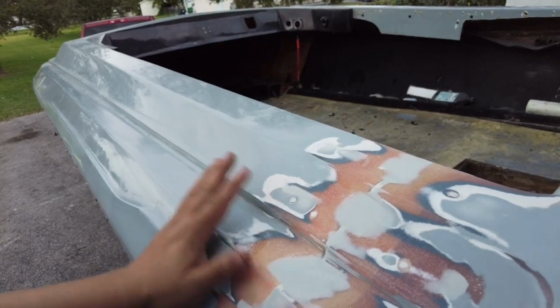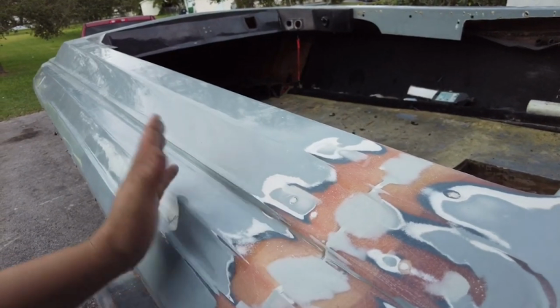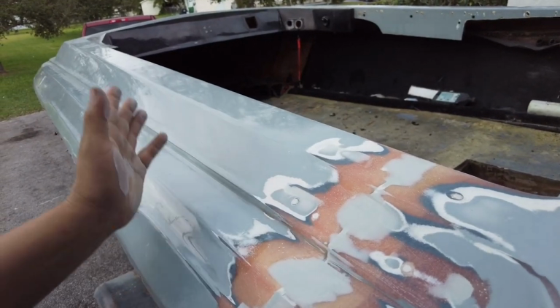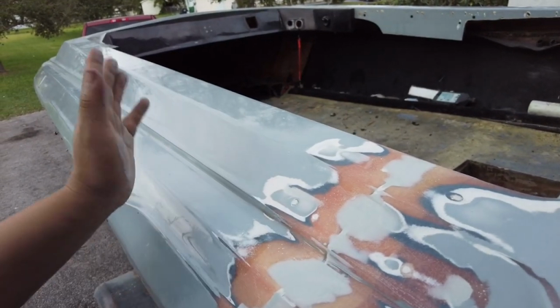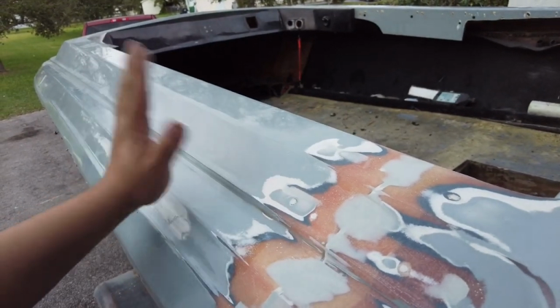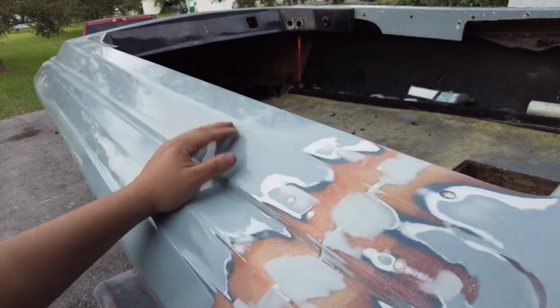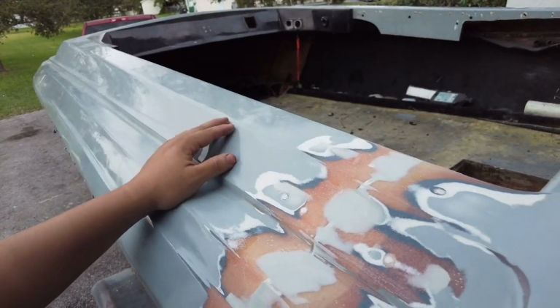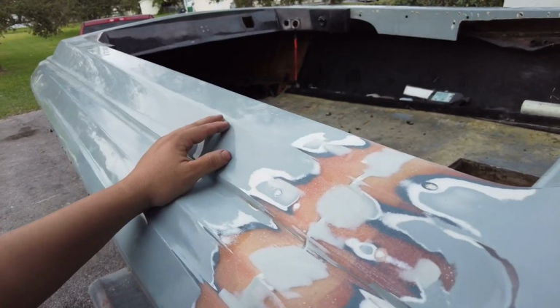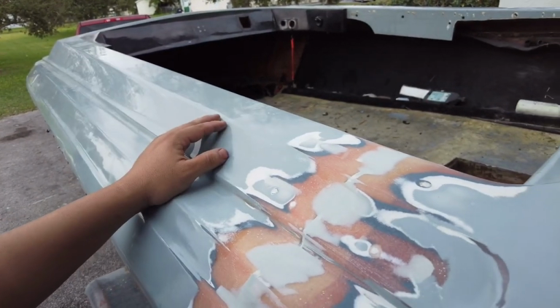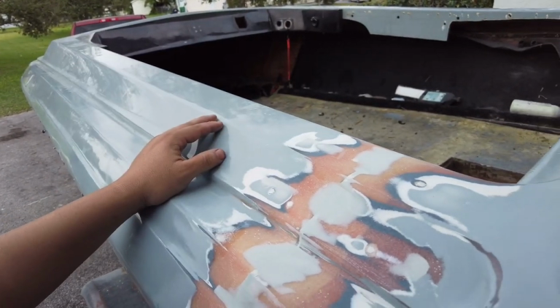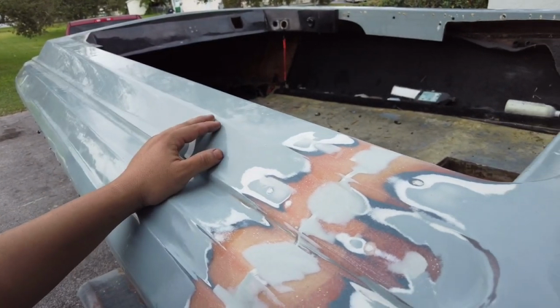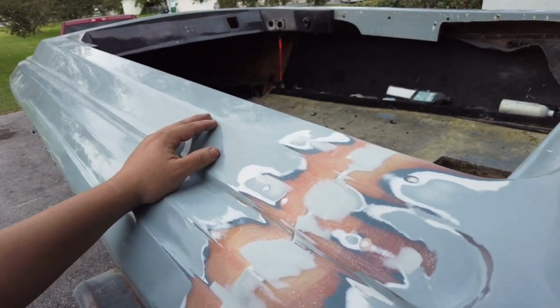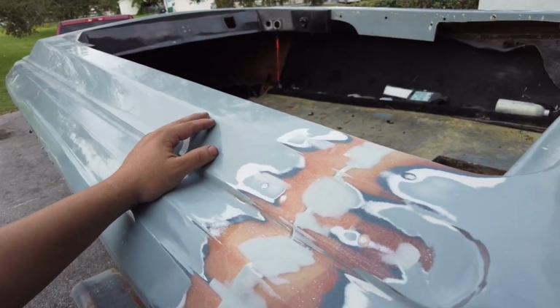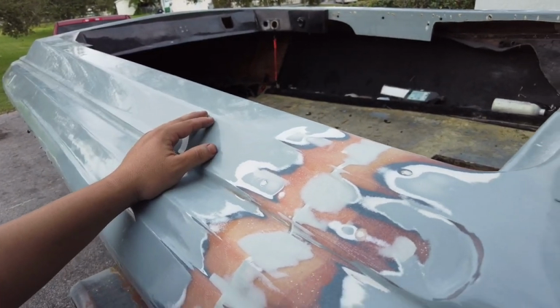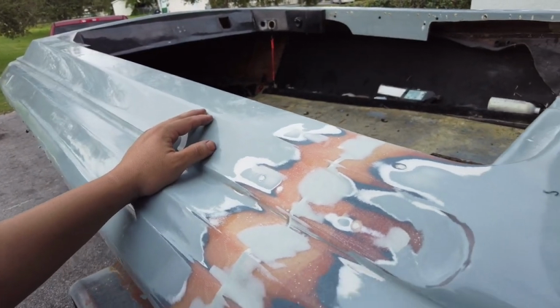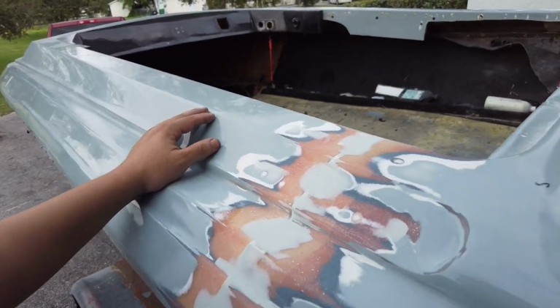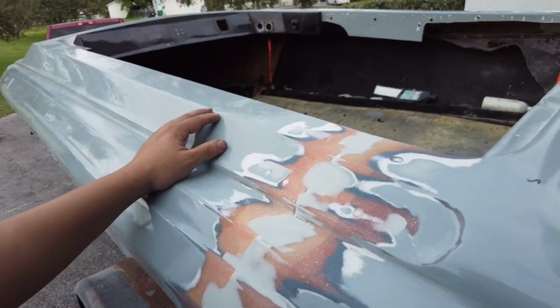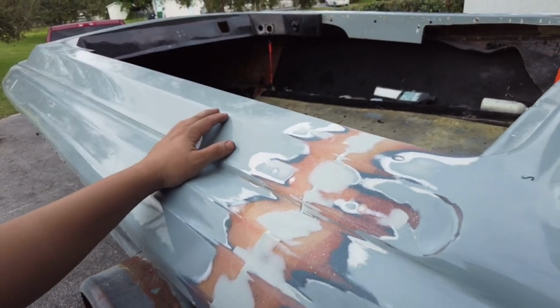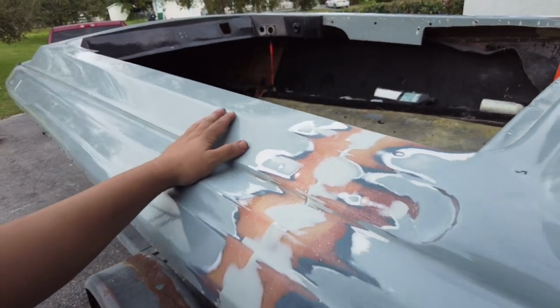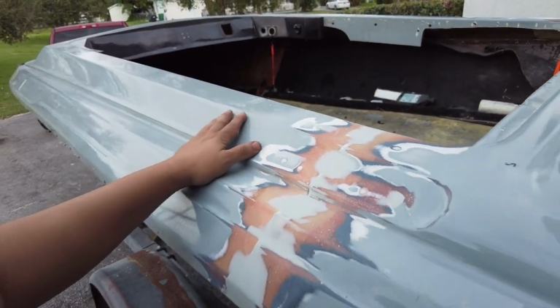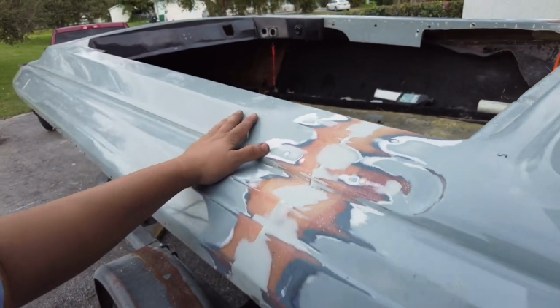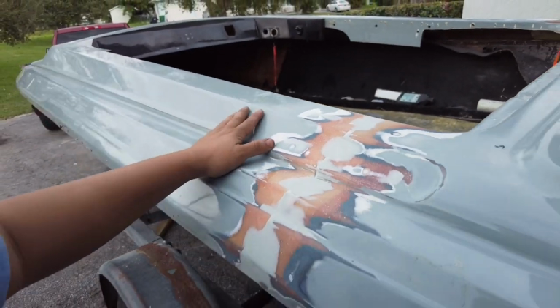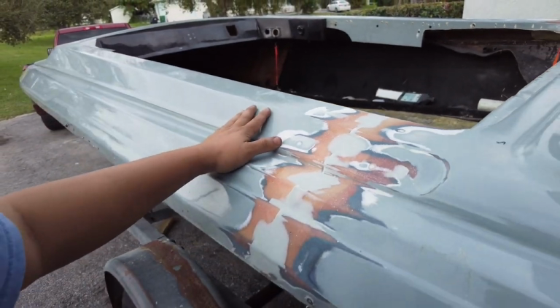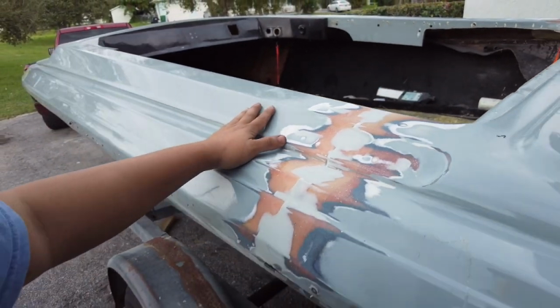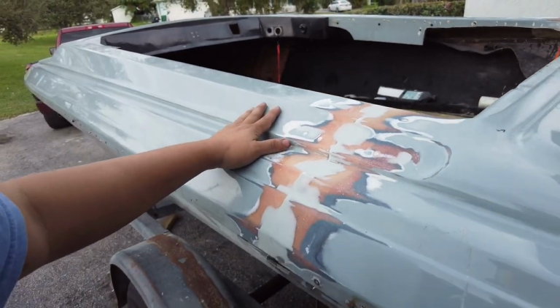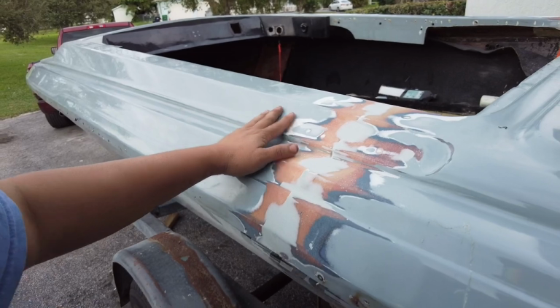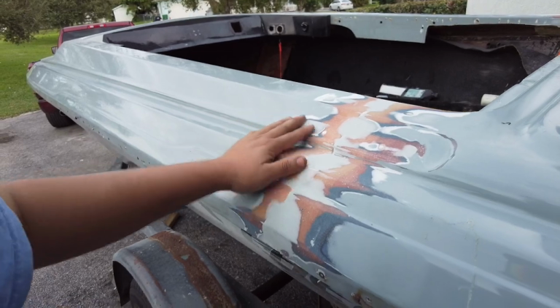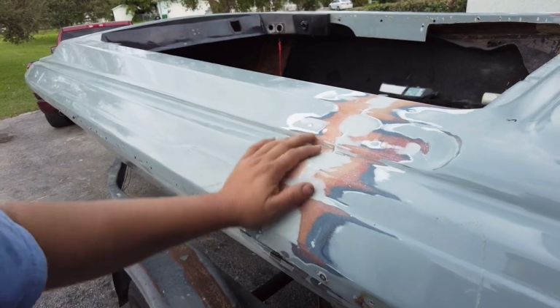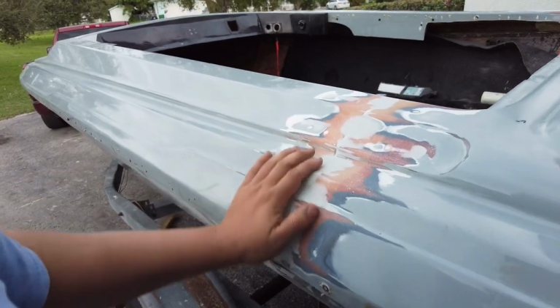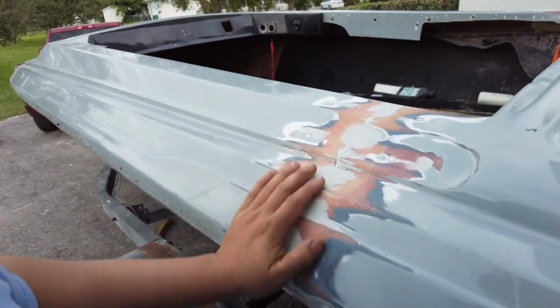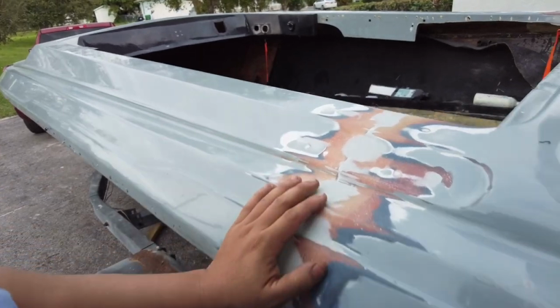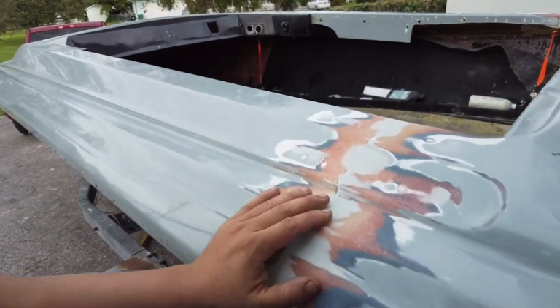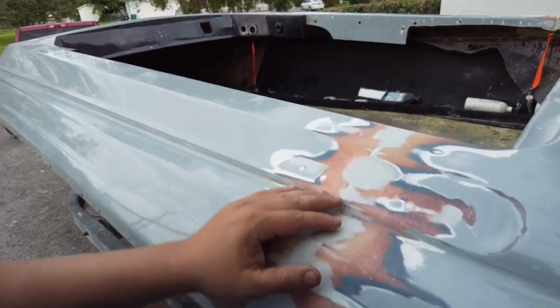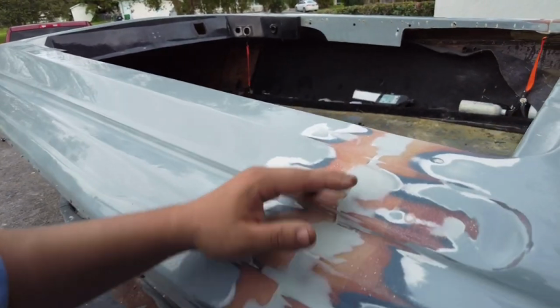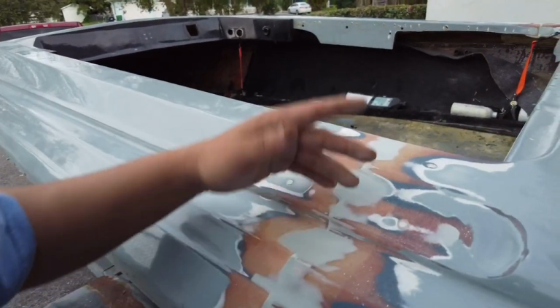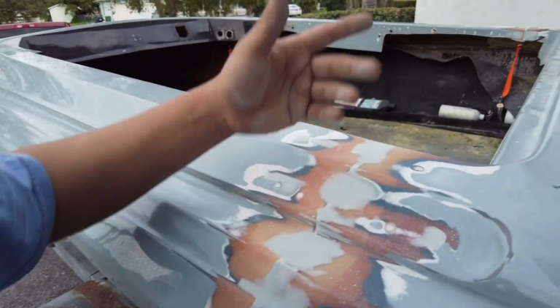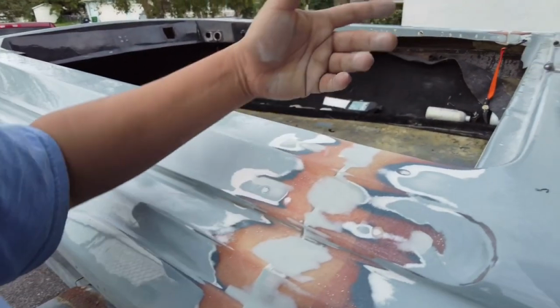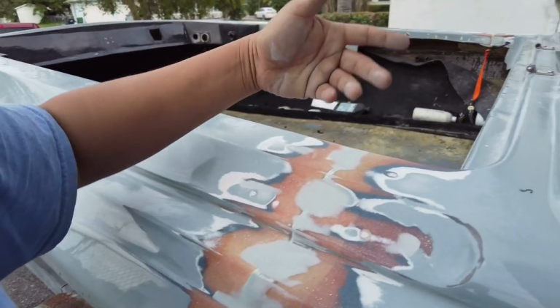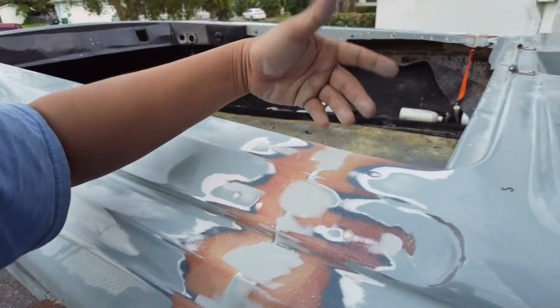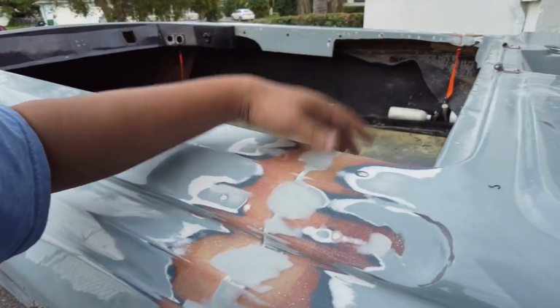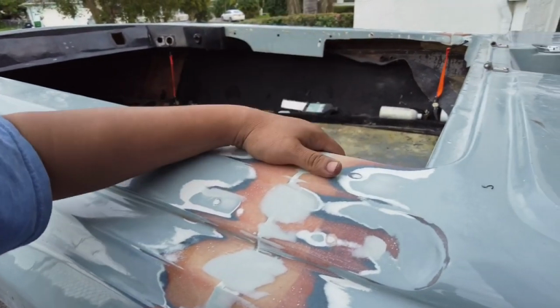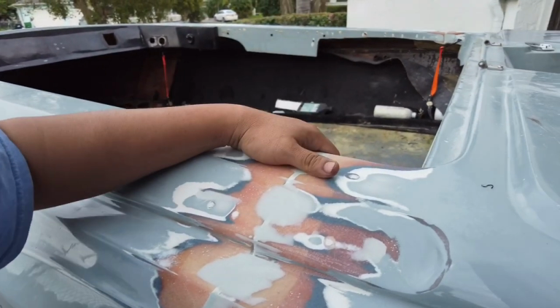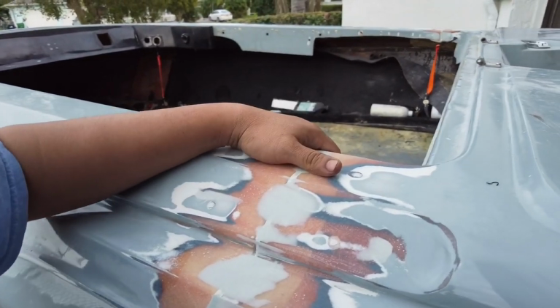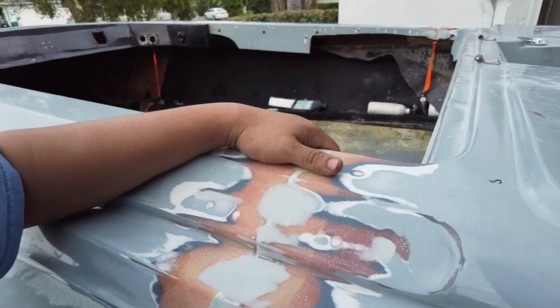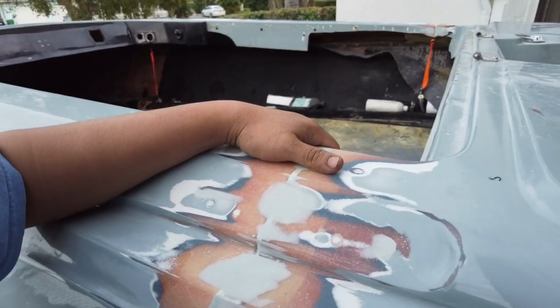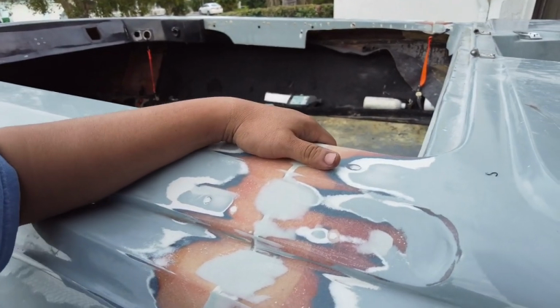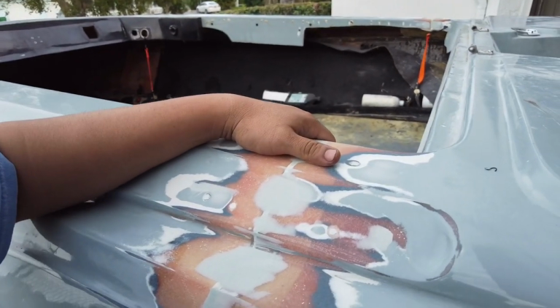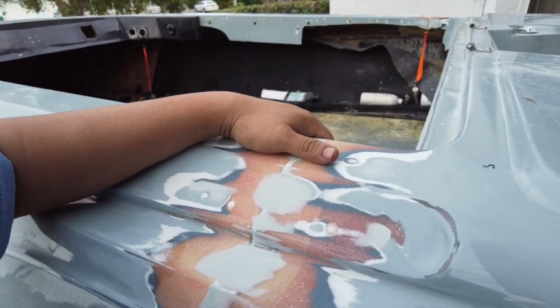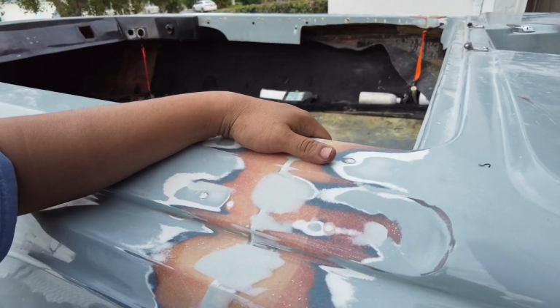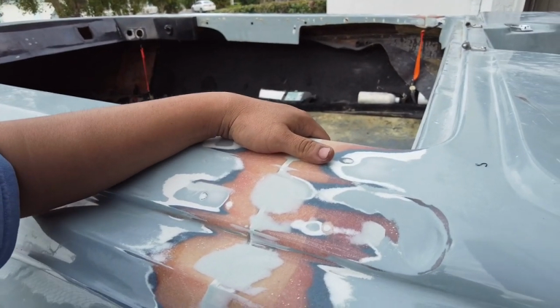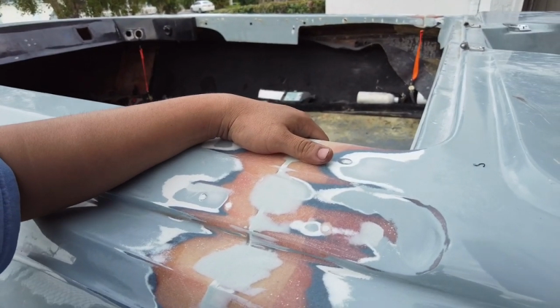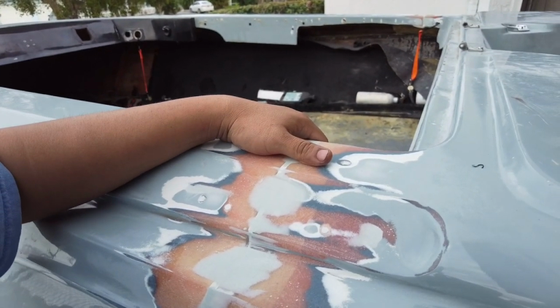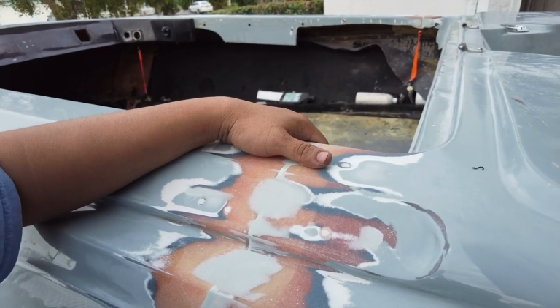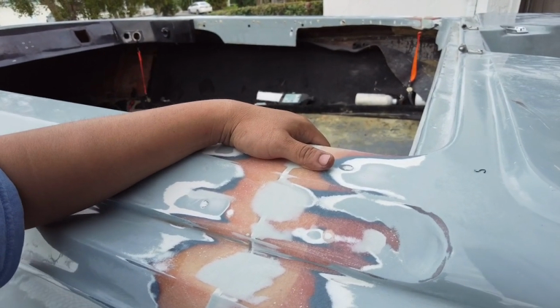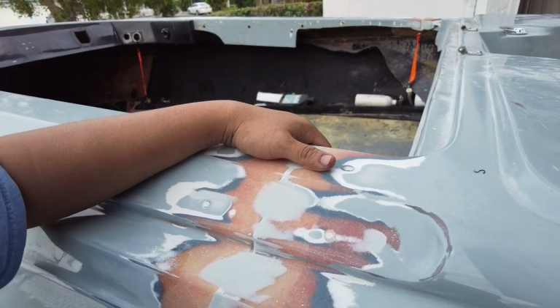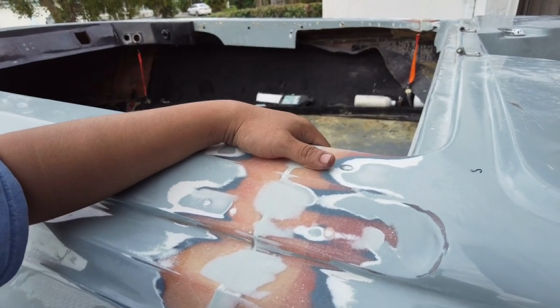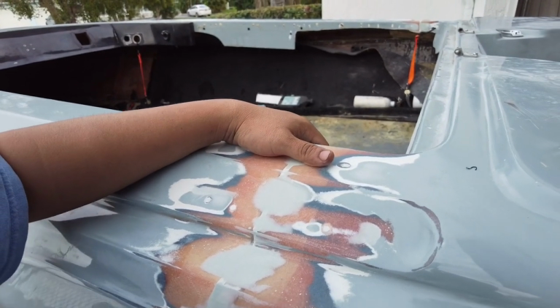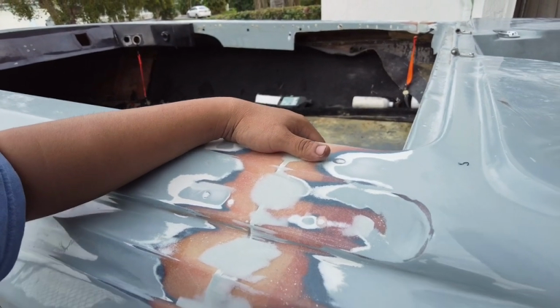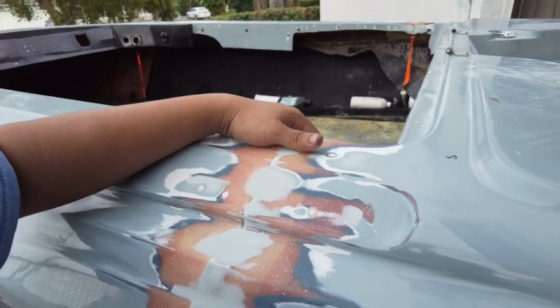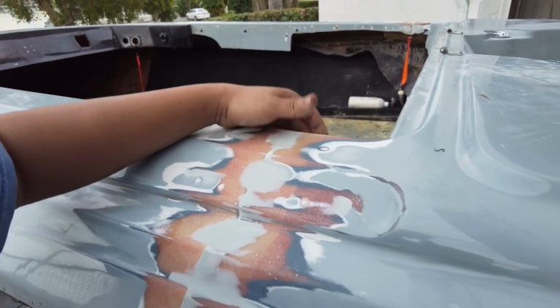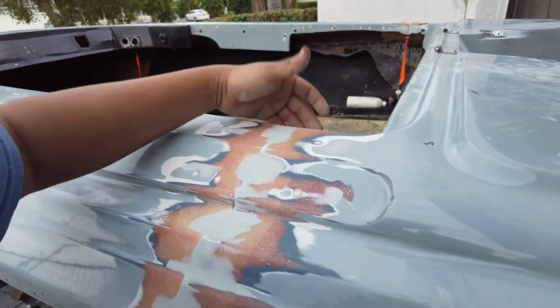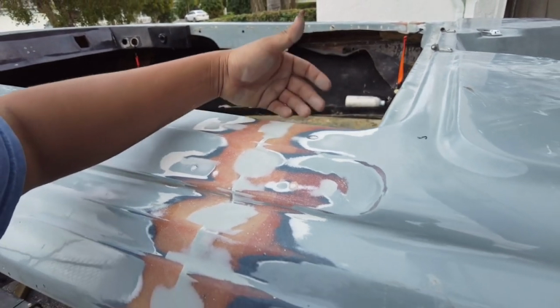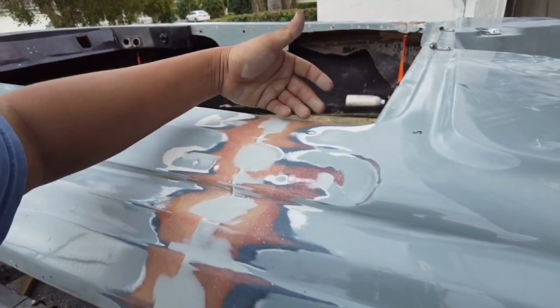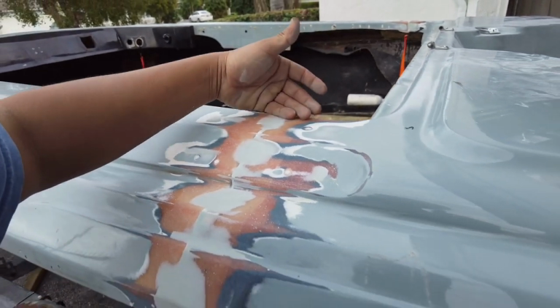It's almost ready for primer then paint, and I hope you guys enjoy this video.